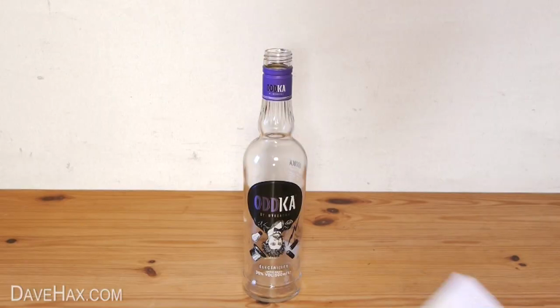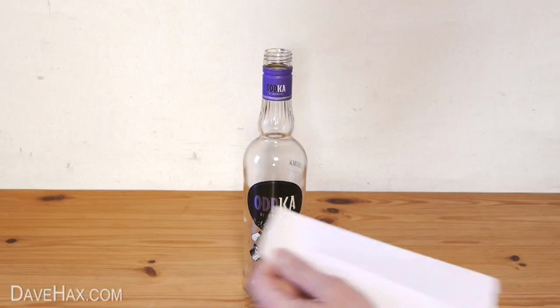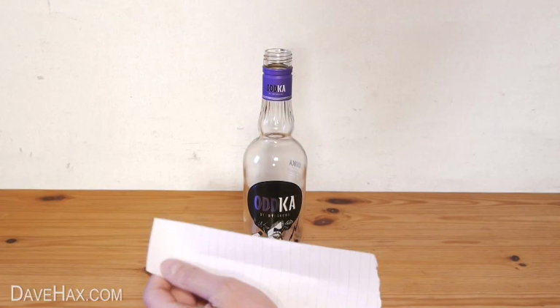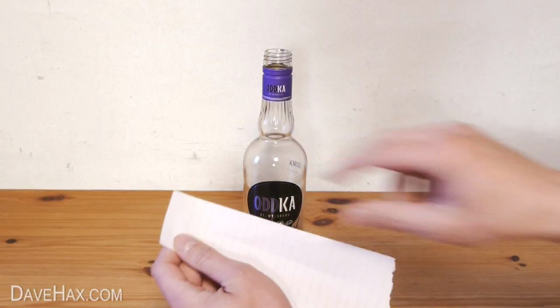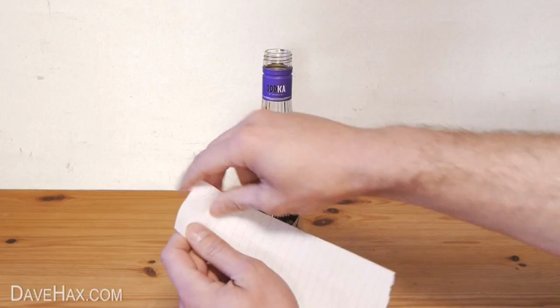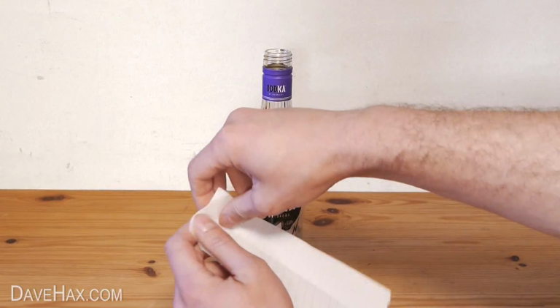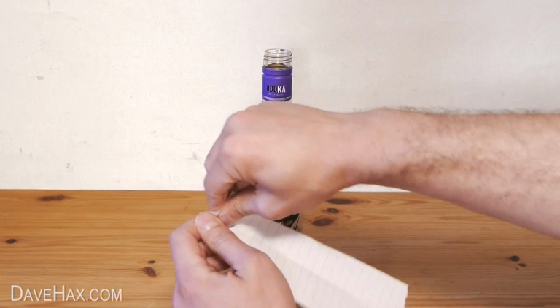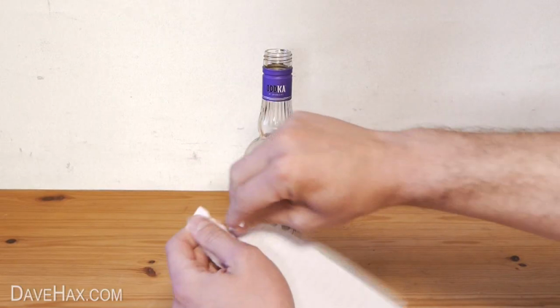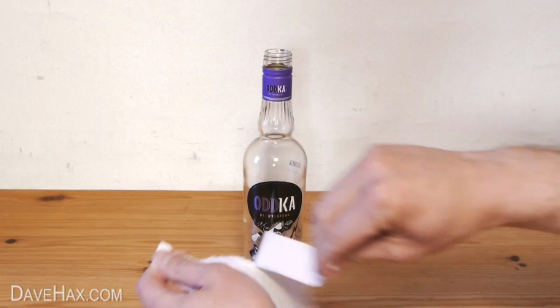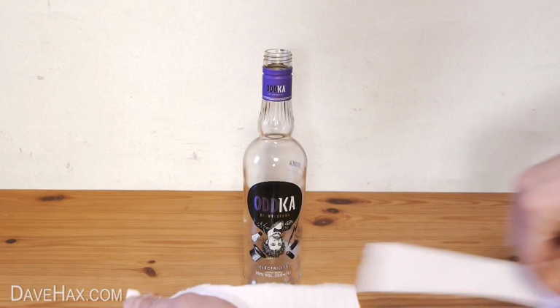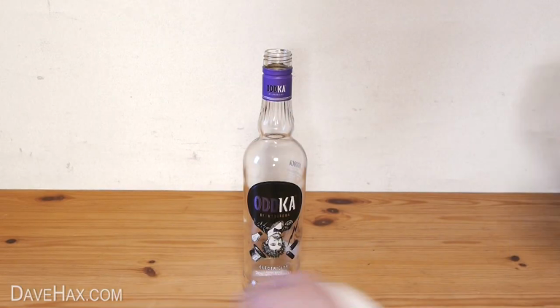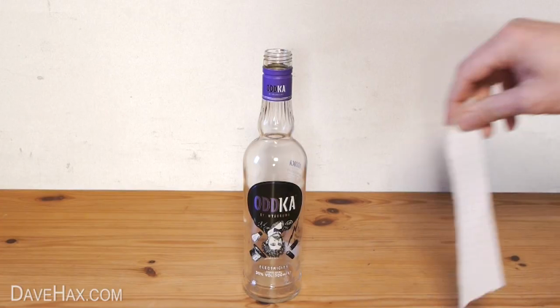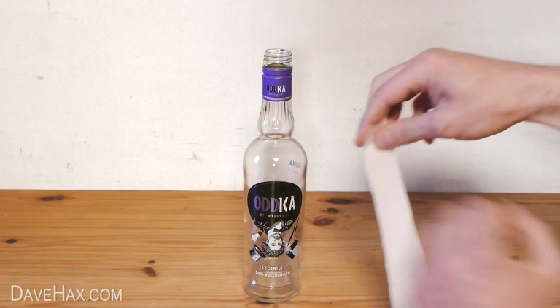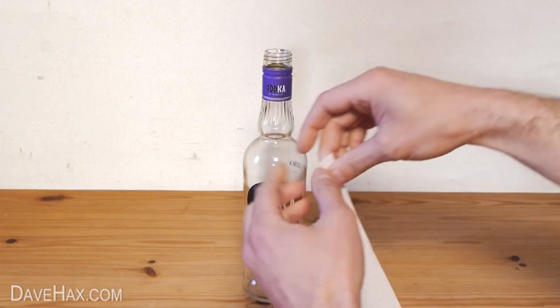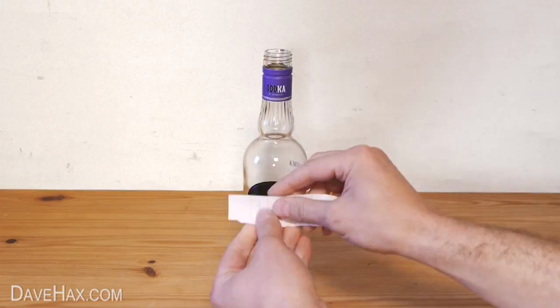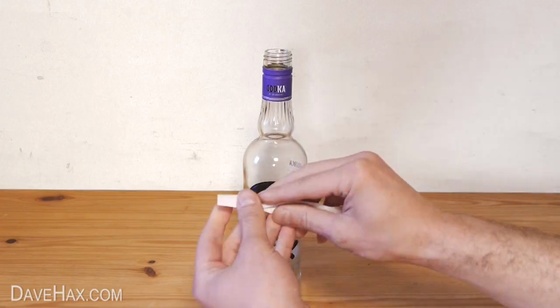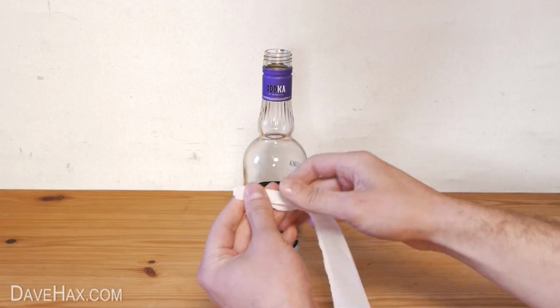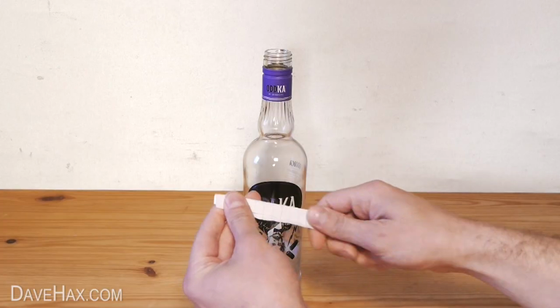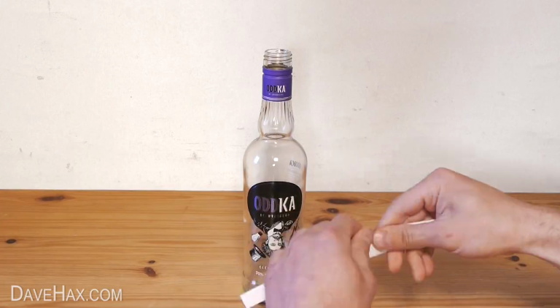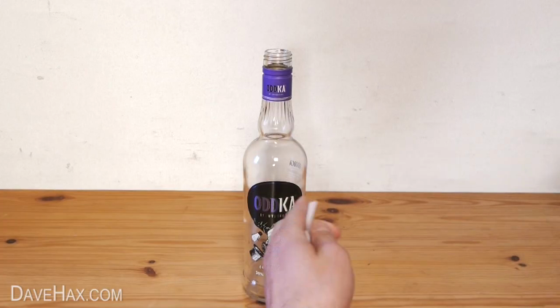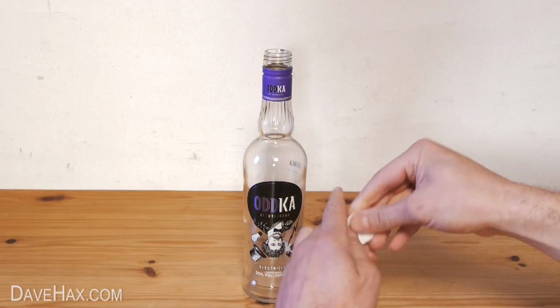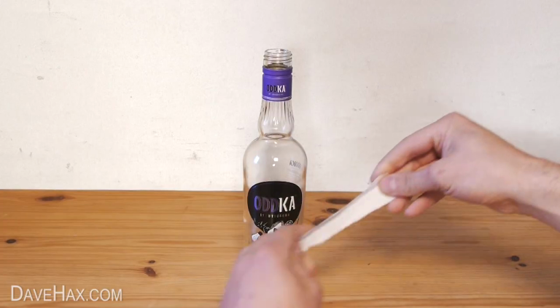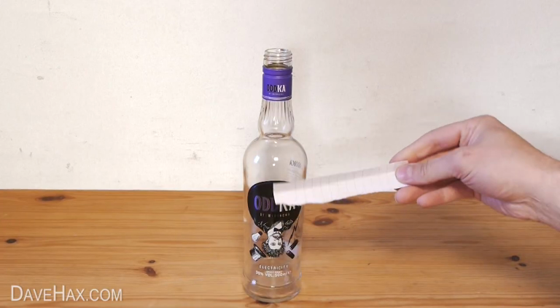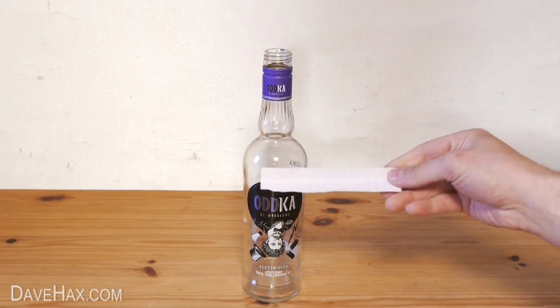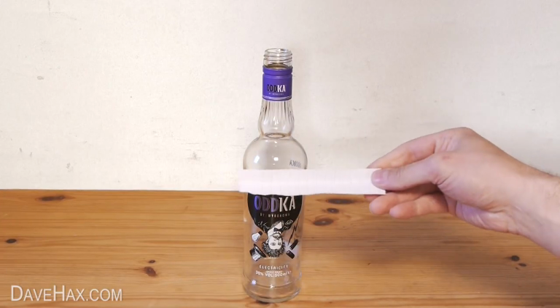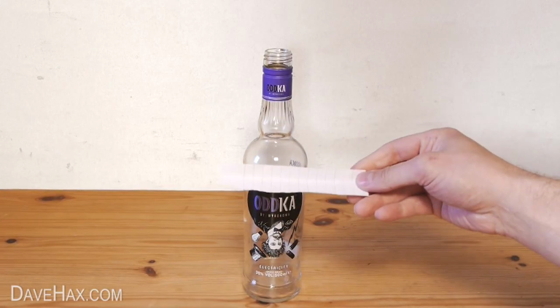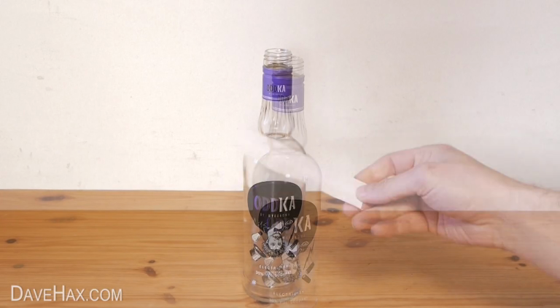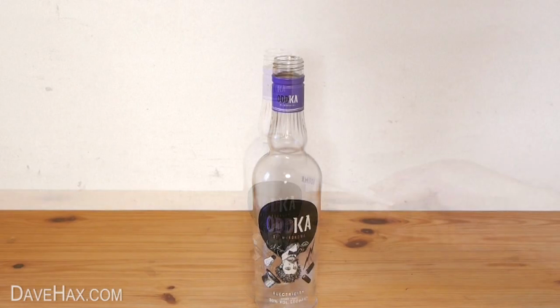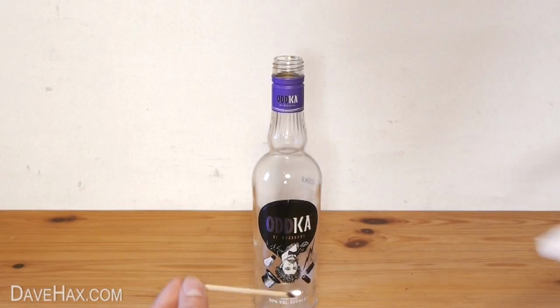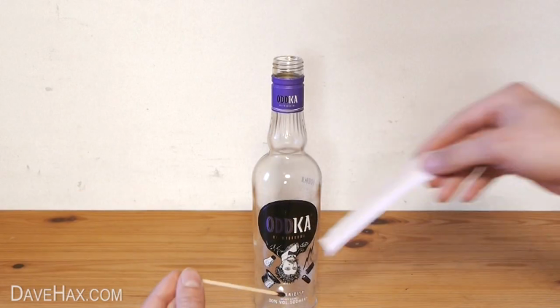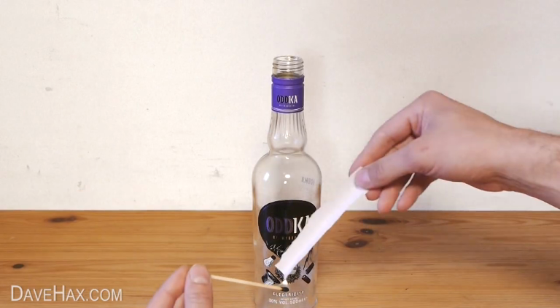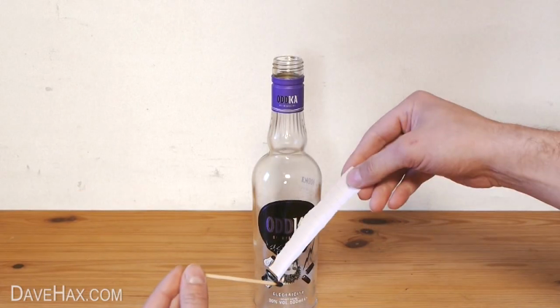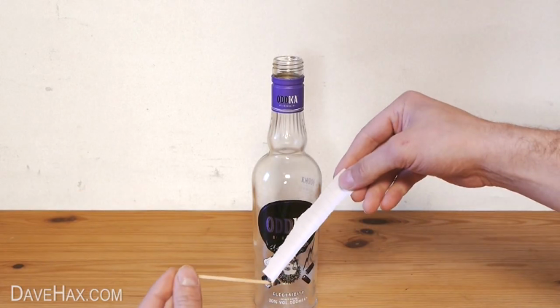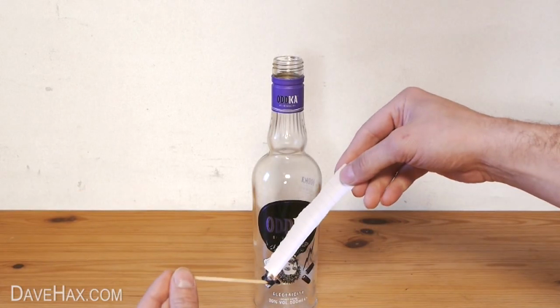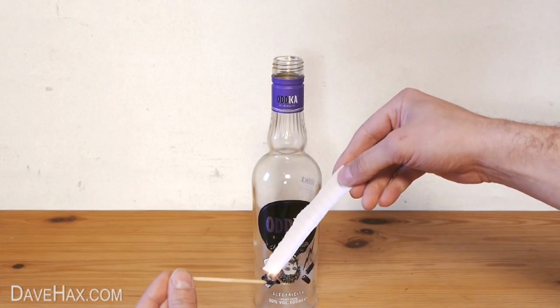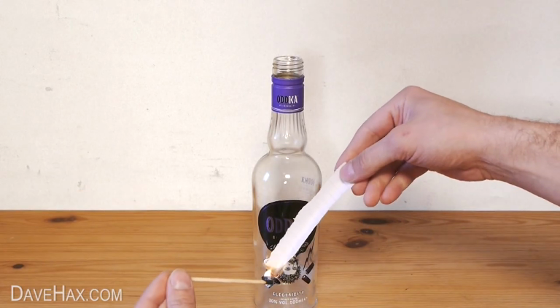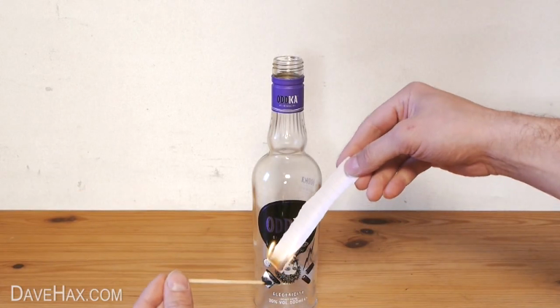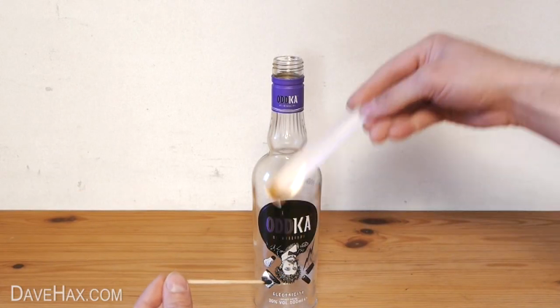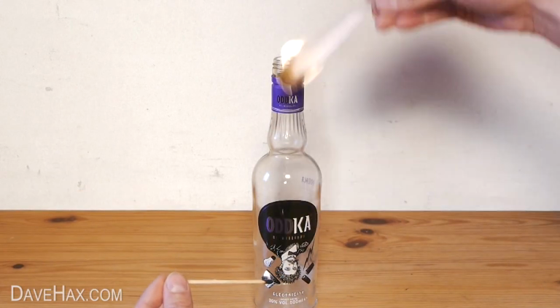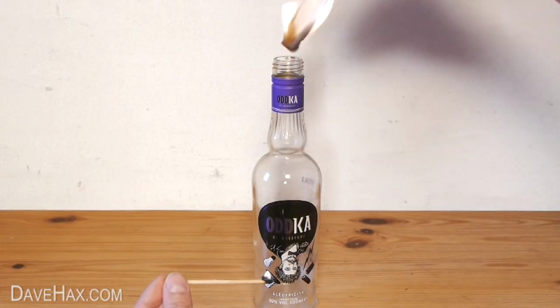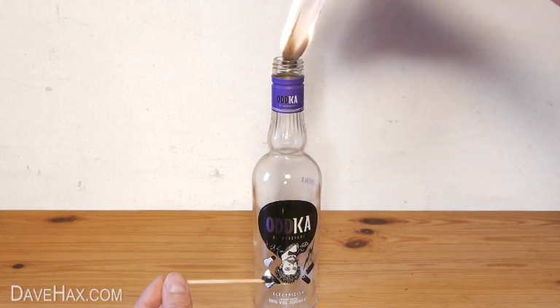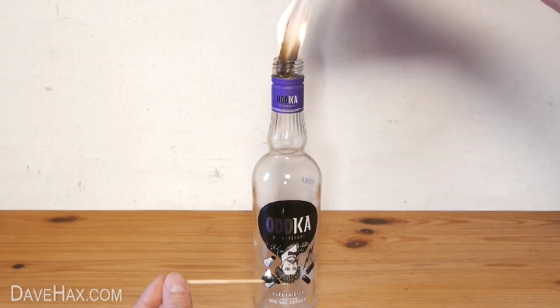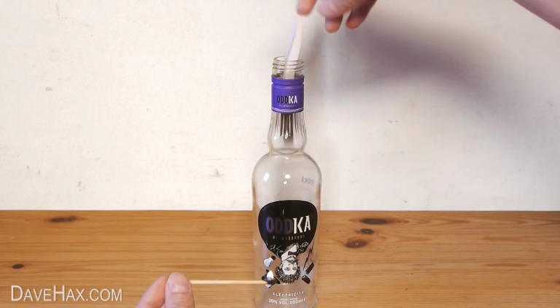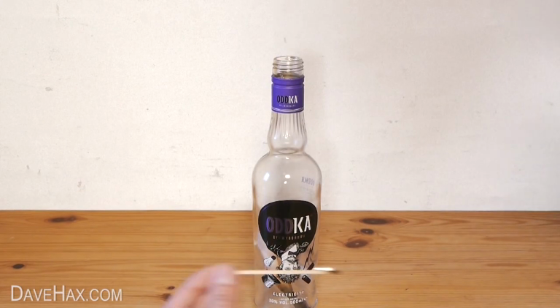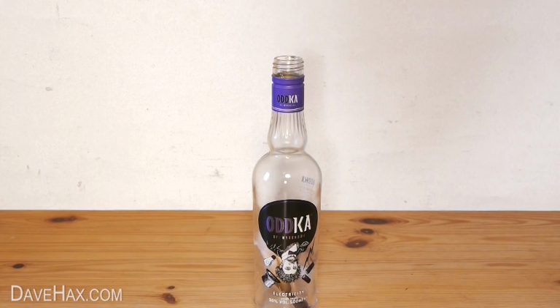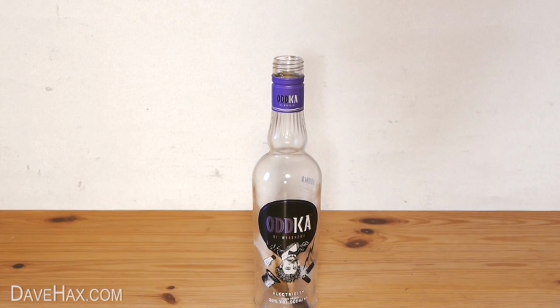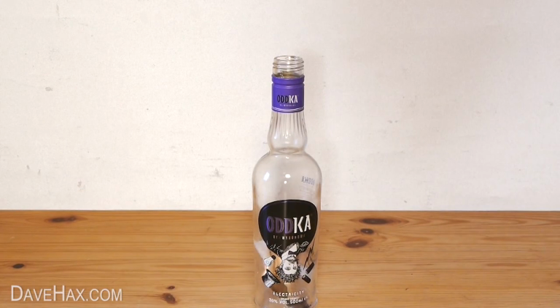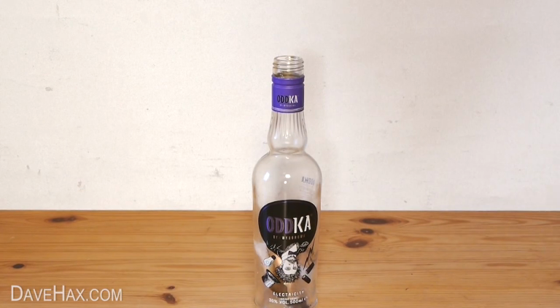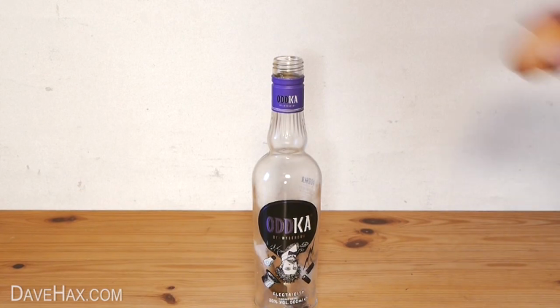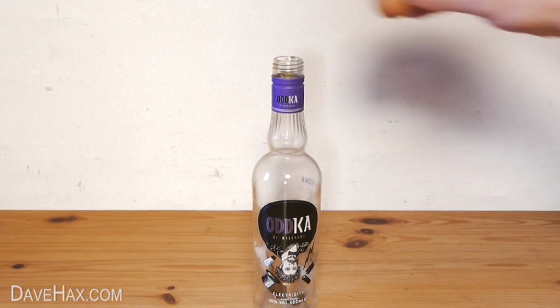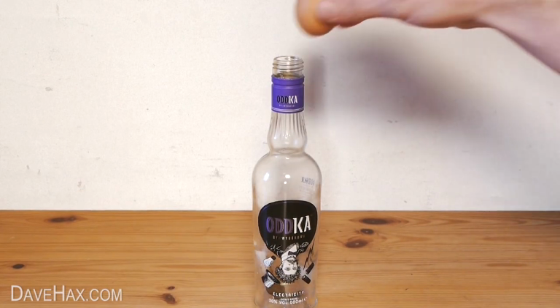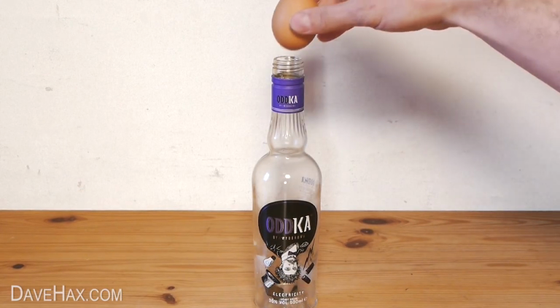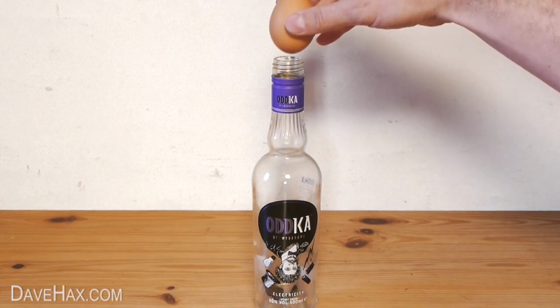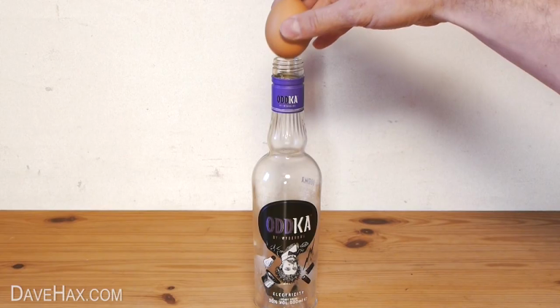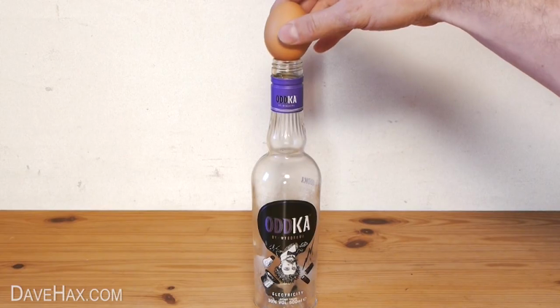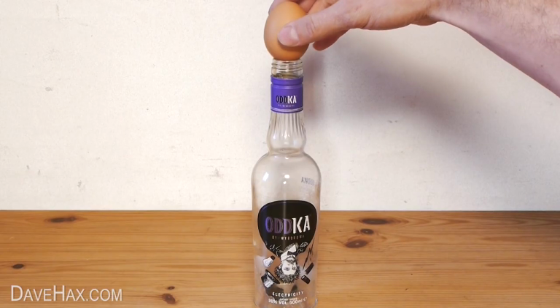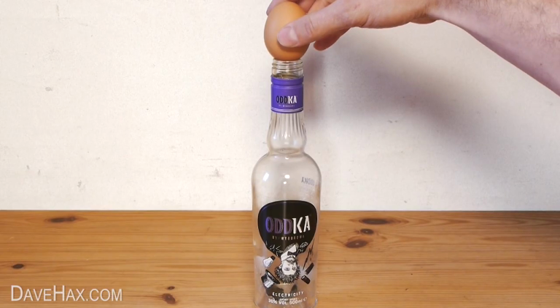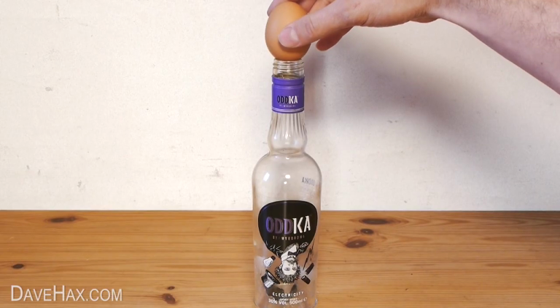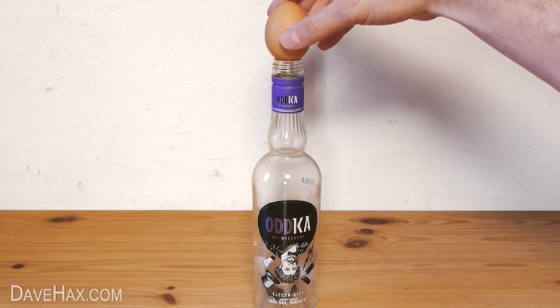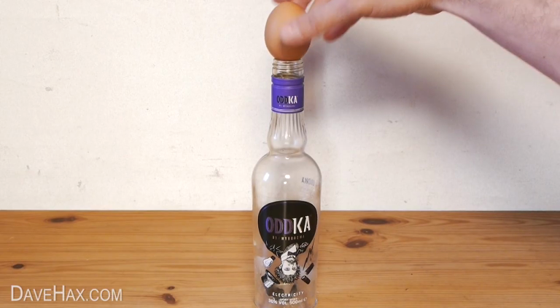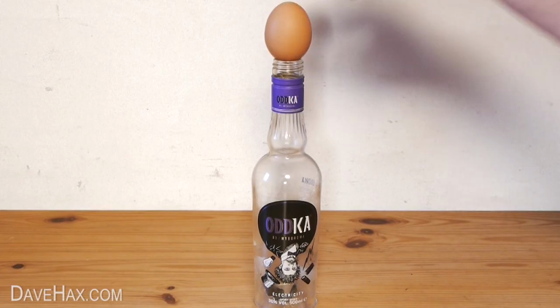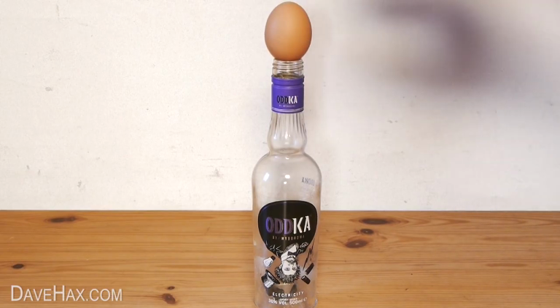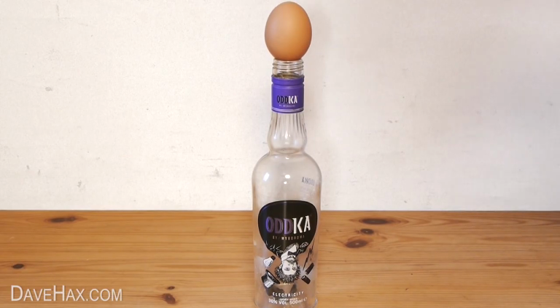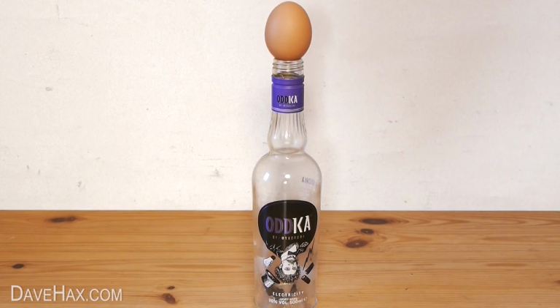Next, we're going to take a strip of paper, fold it in half, set light to it and drop it into the bottle. Then quickly put the egg on top.